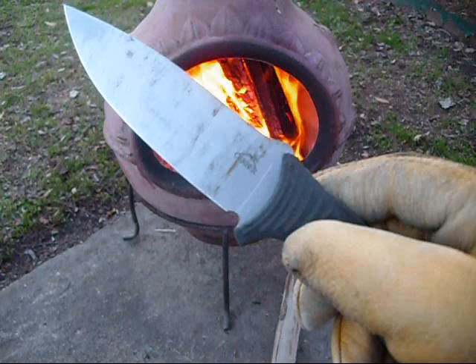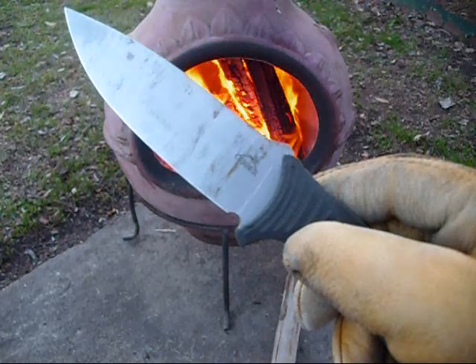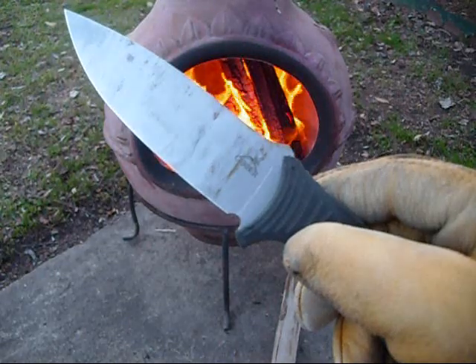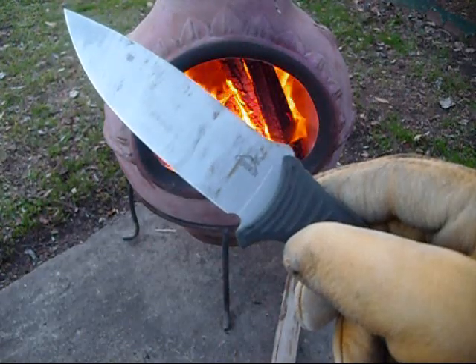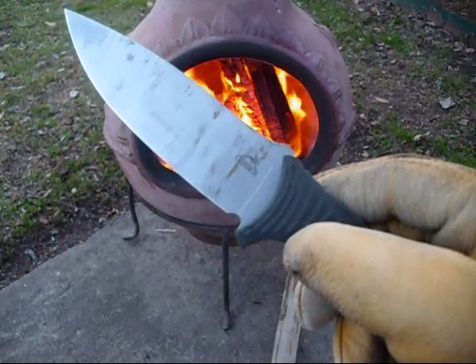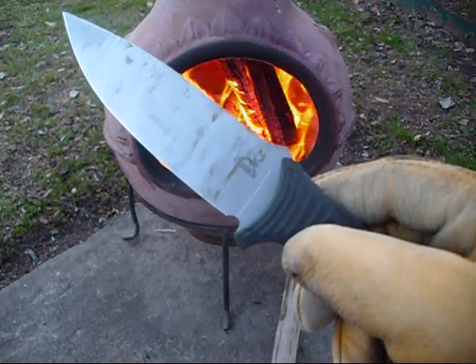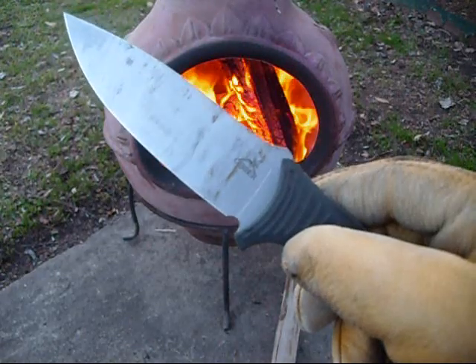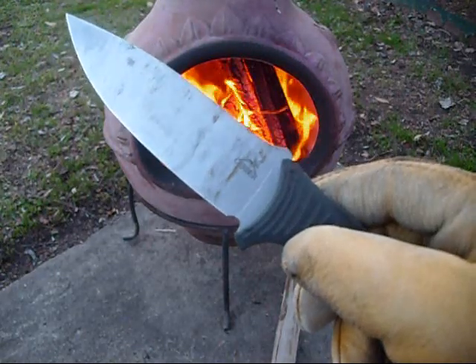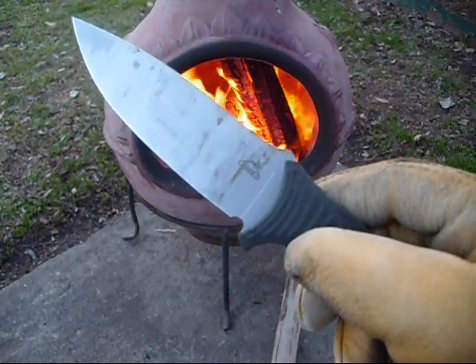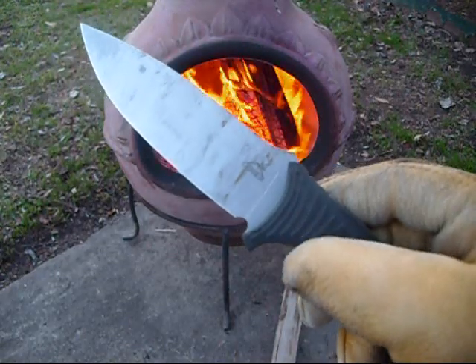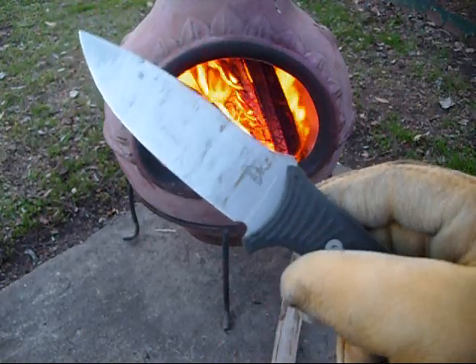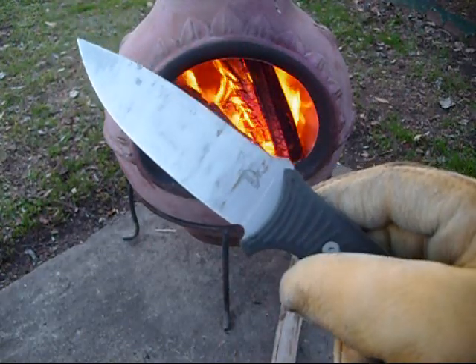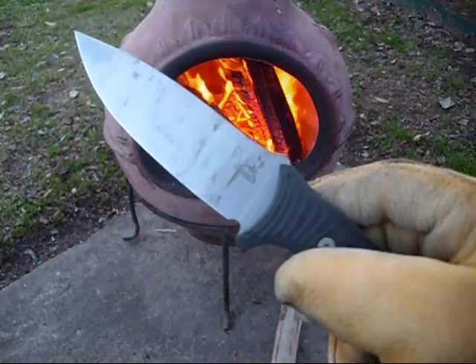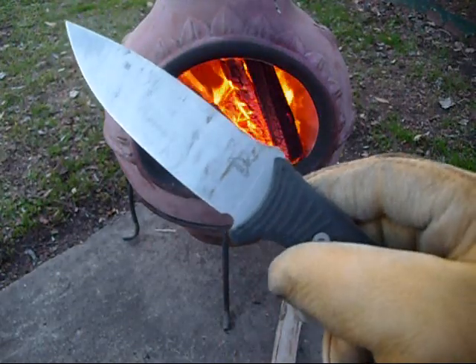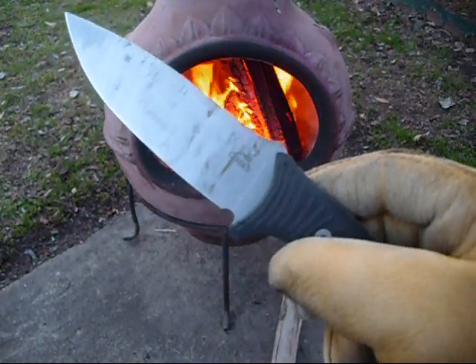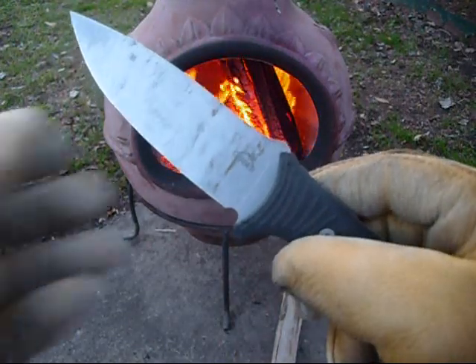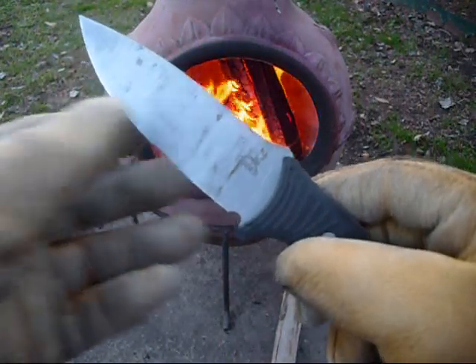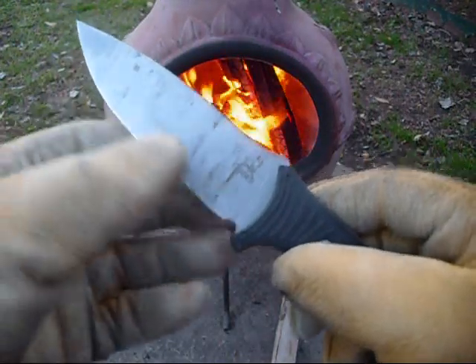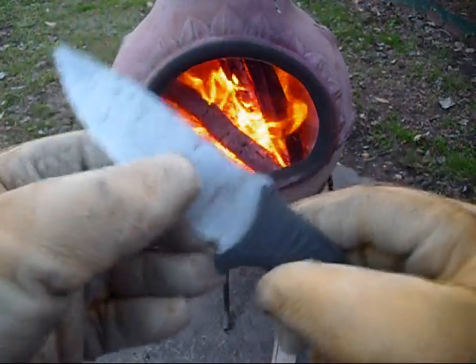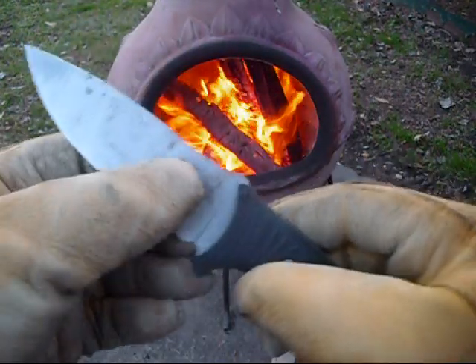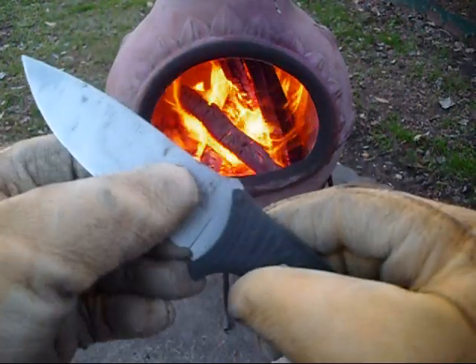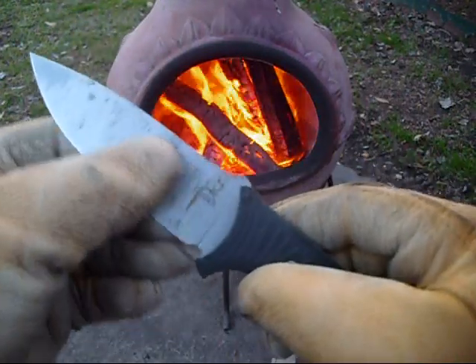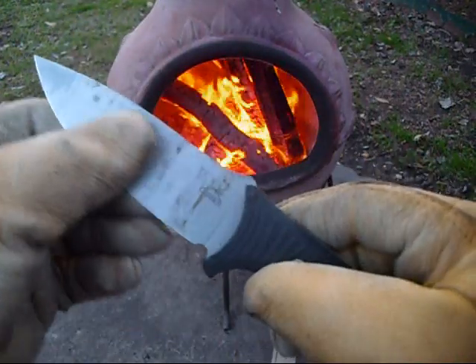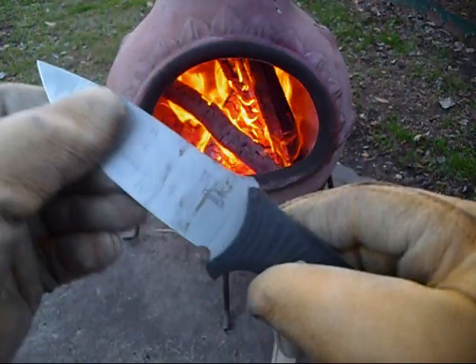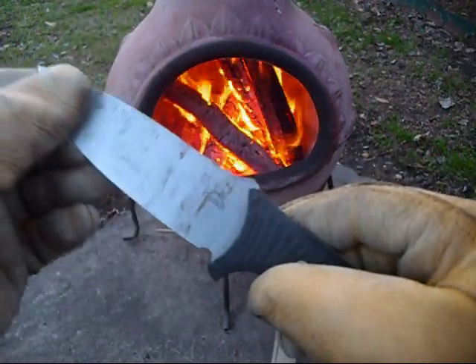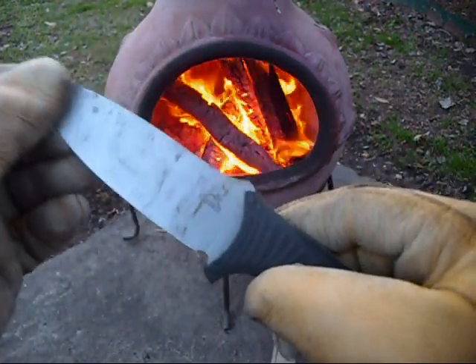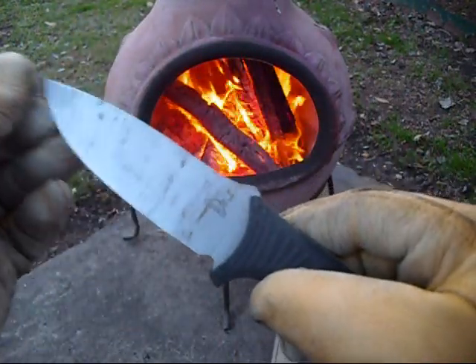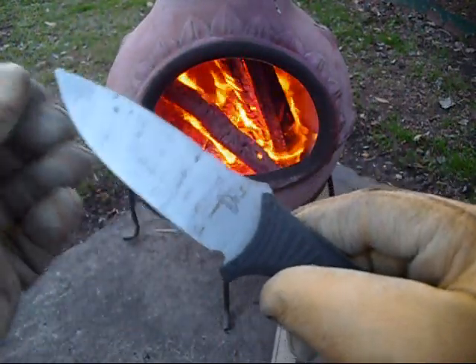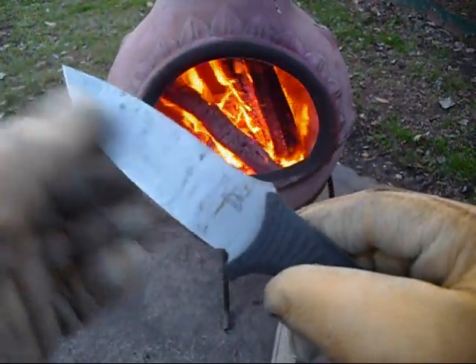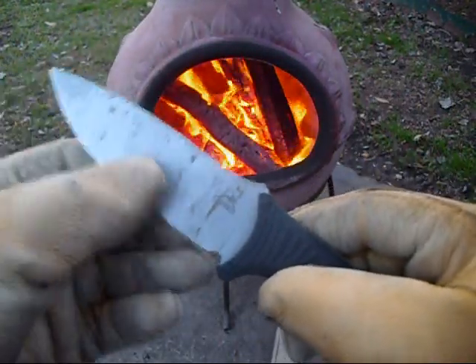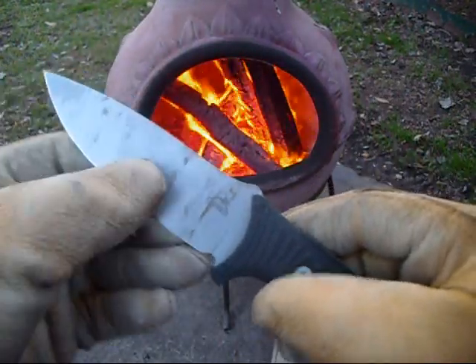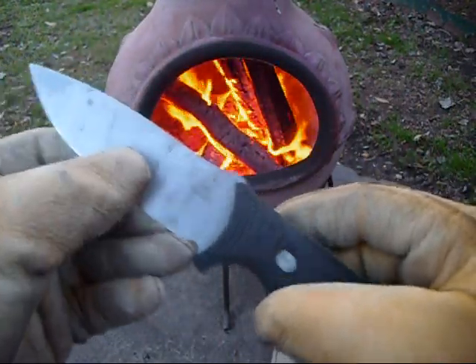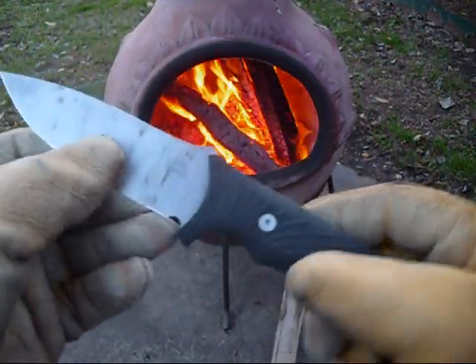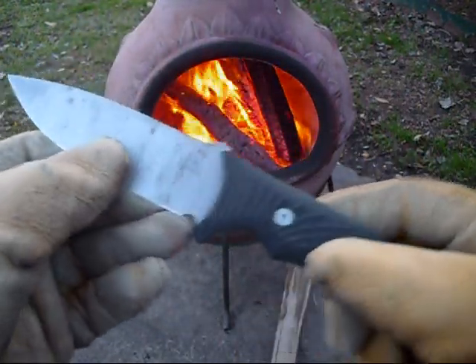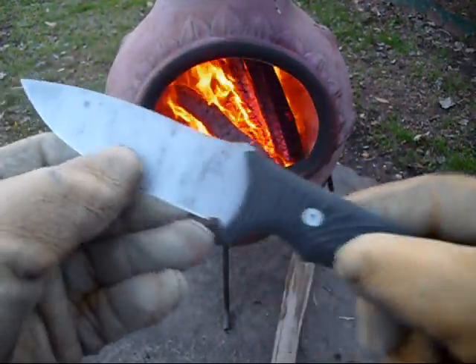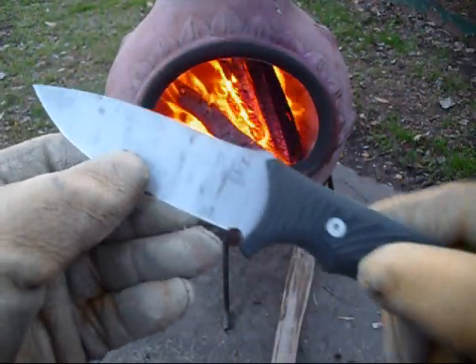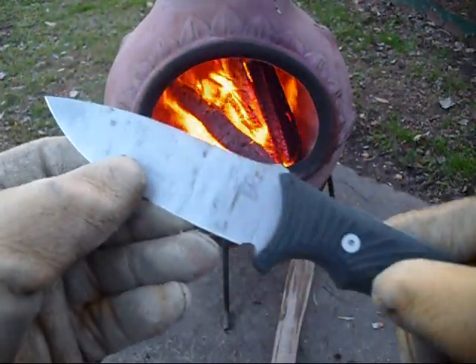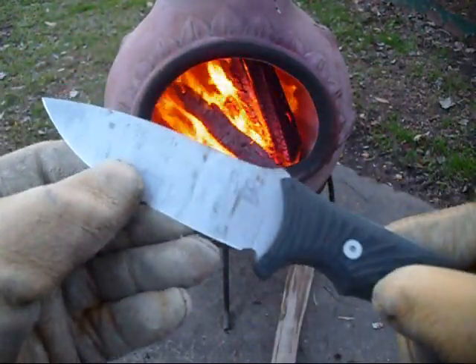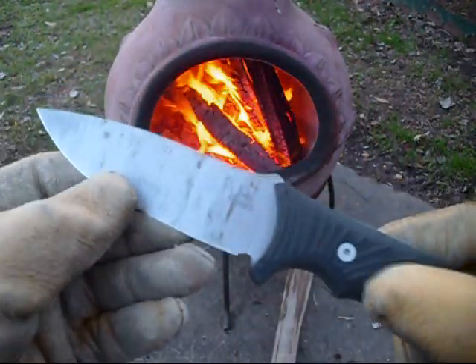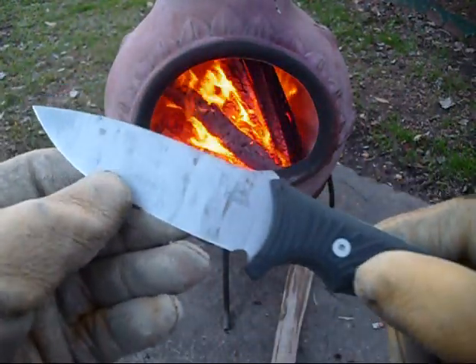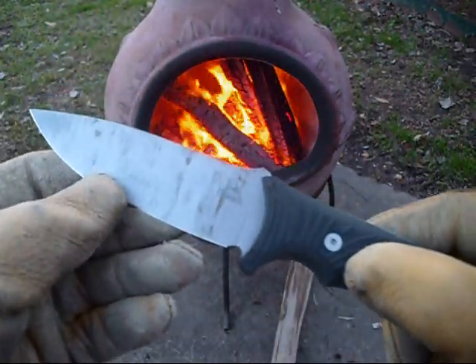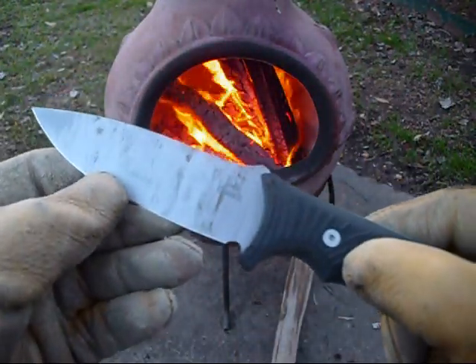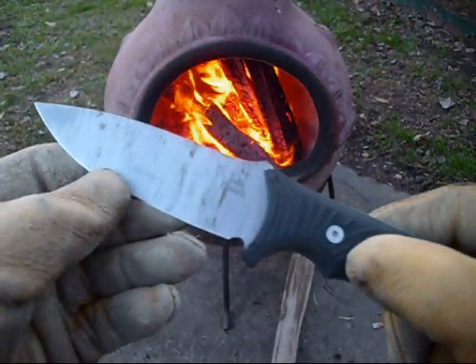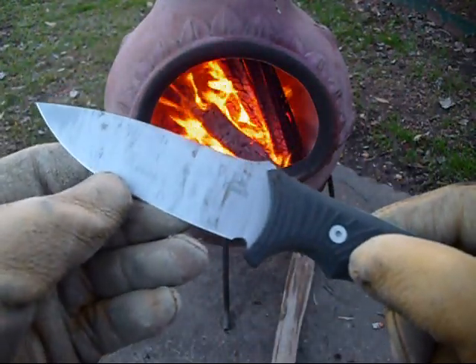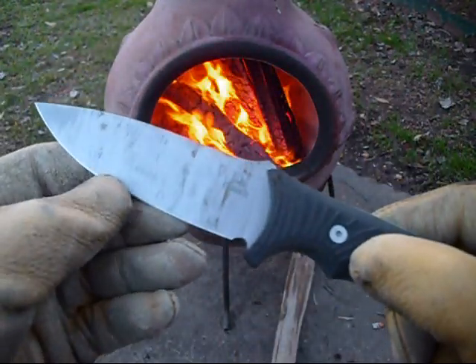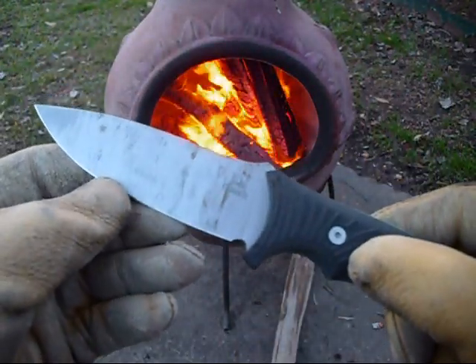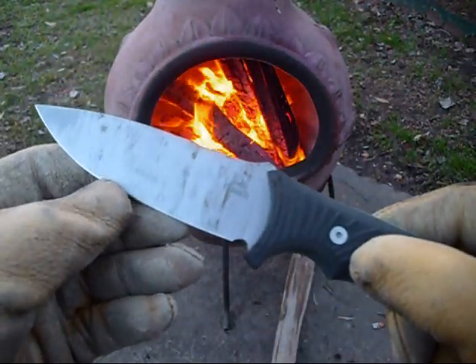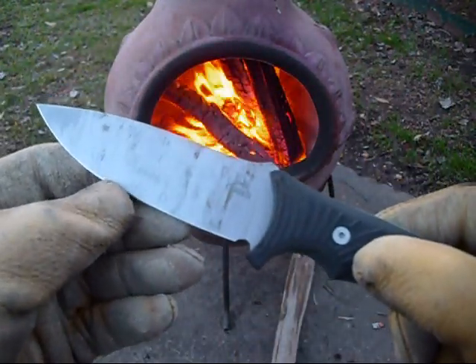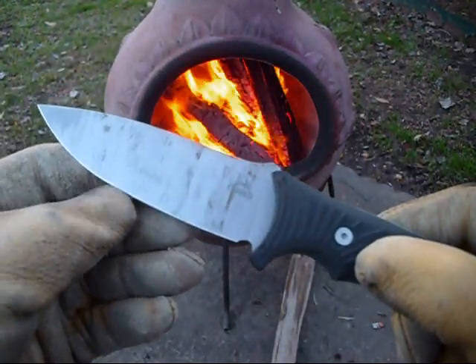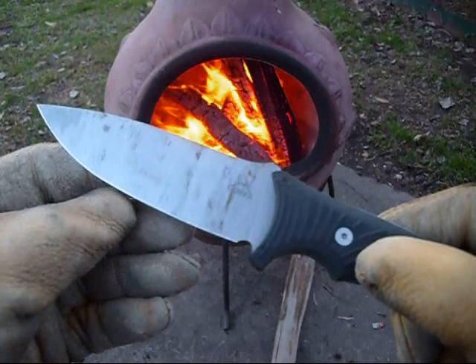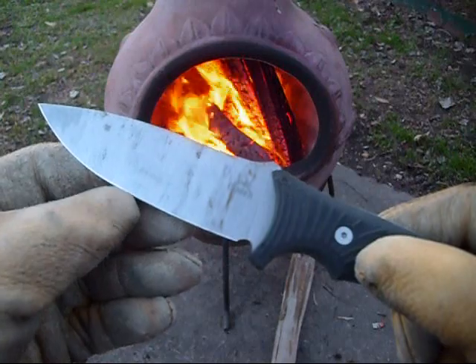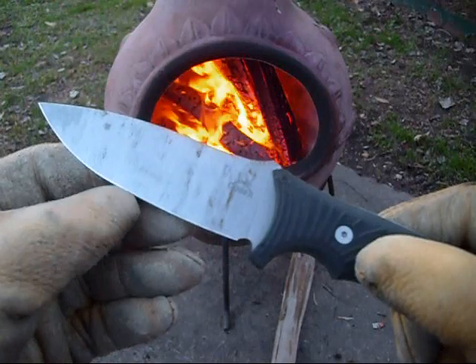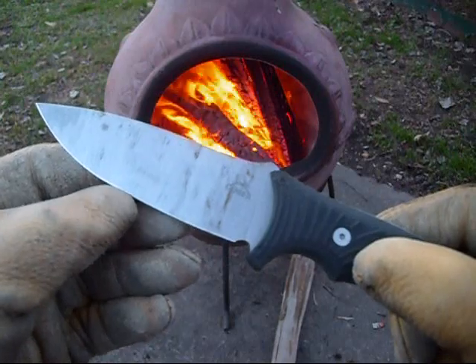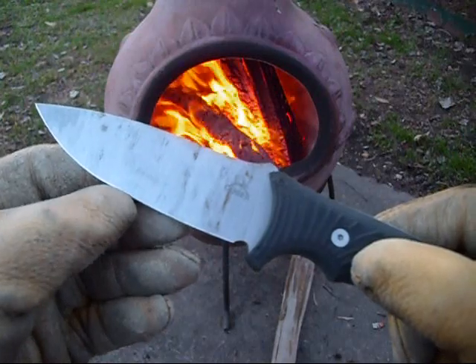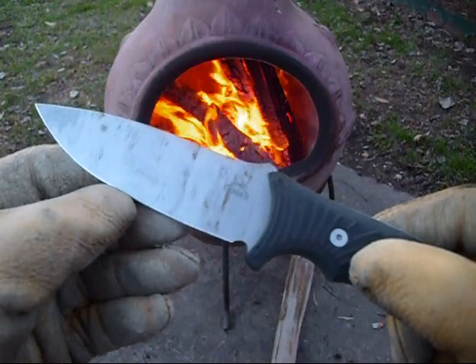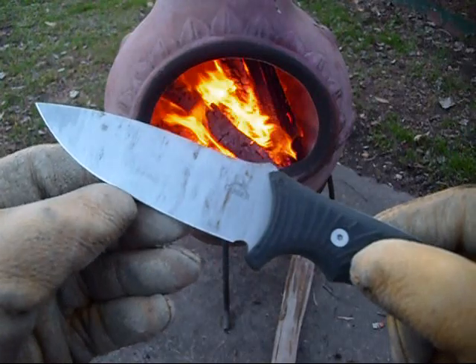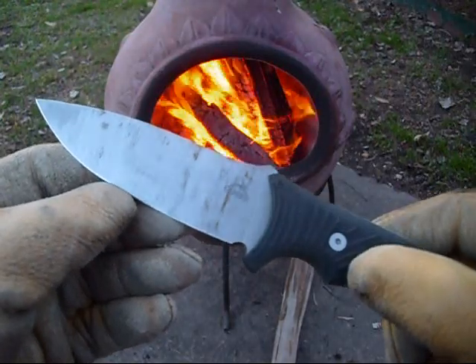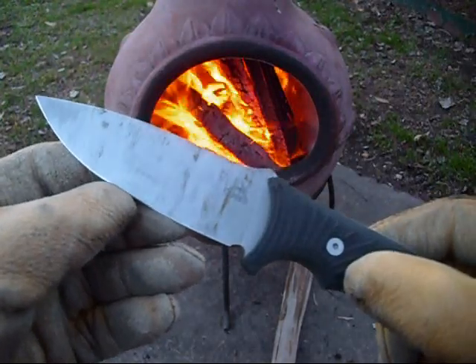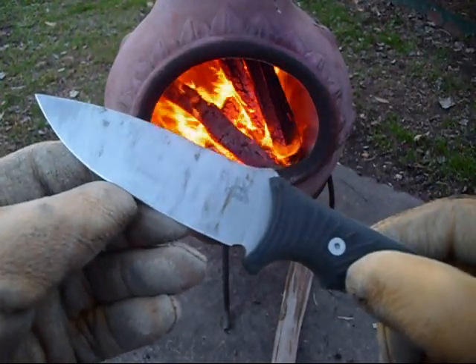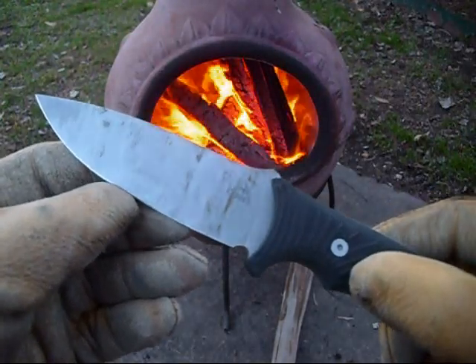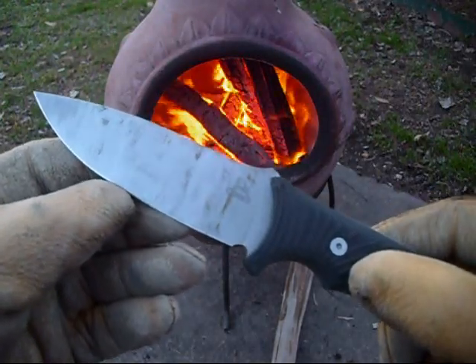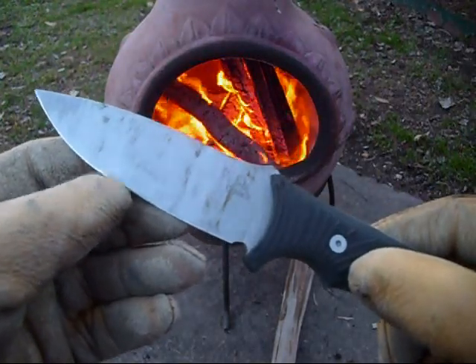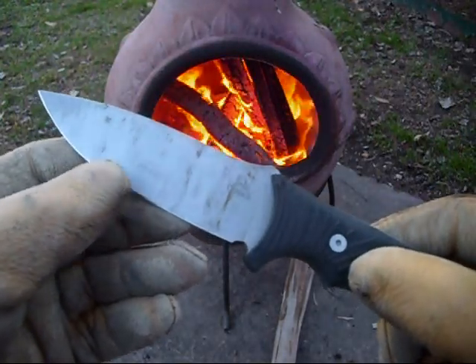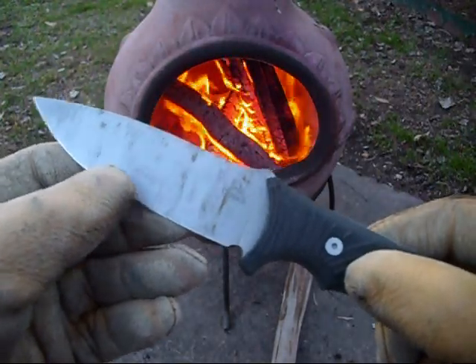Look at the blade on this sucker. It's got a fine edge on it, and it's made with 440A stainless steel.